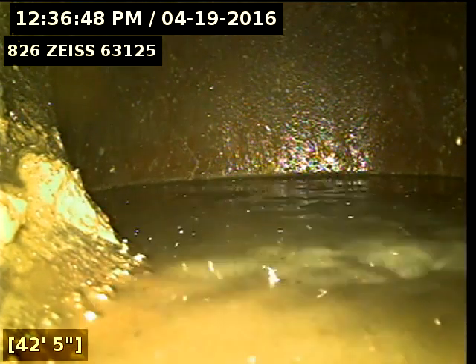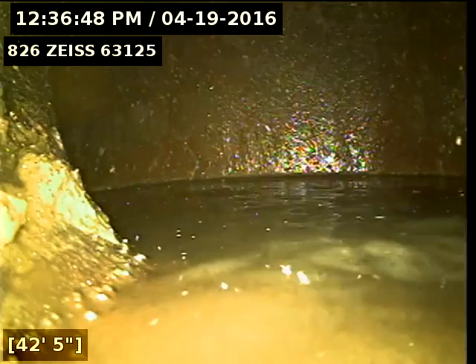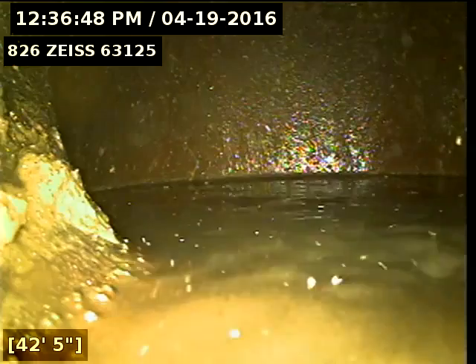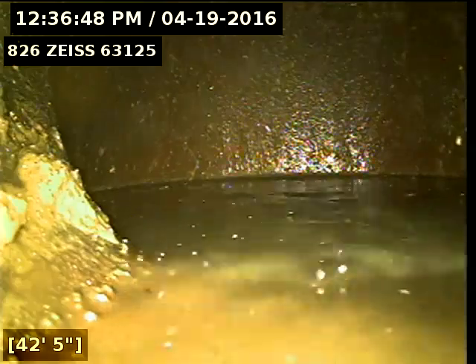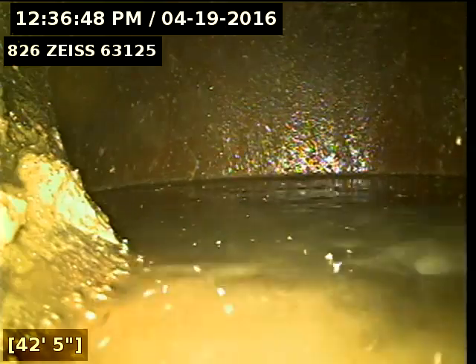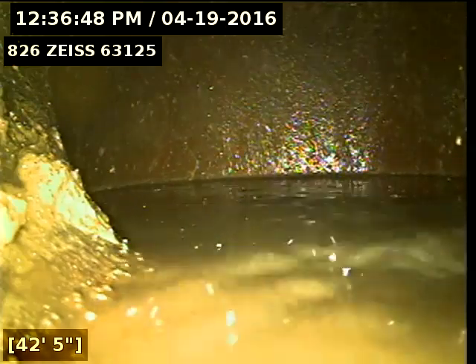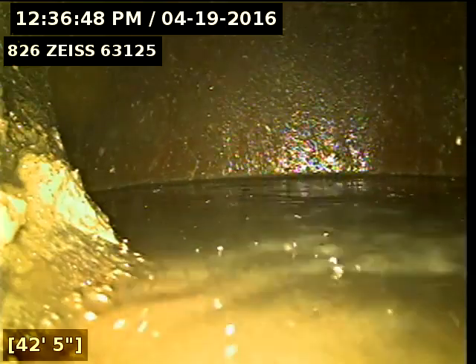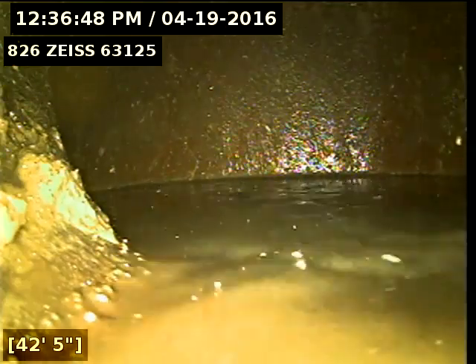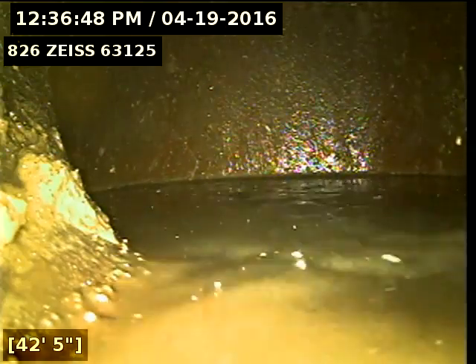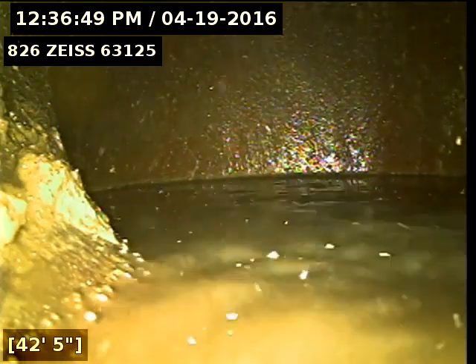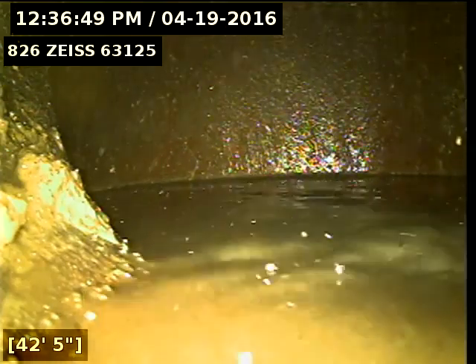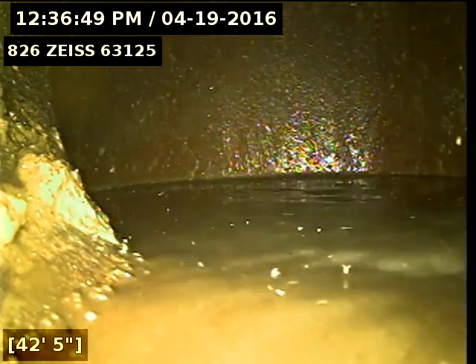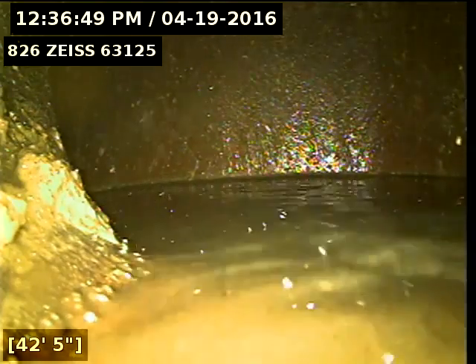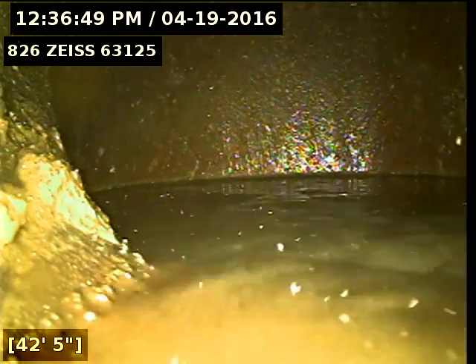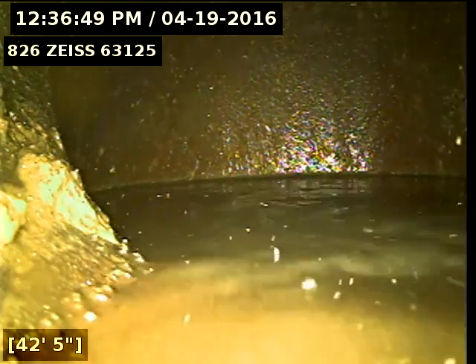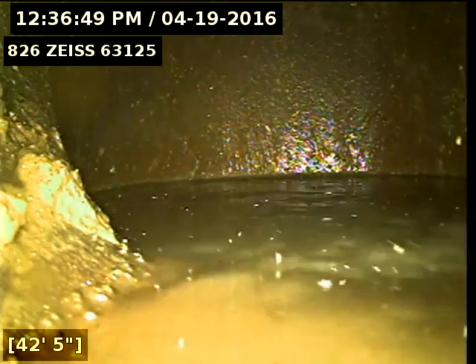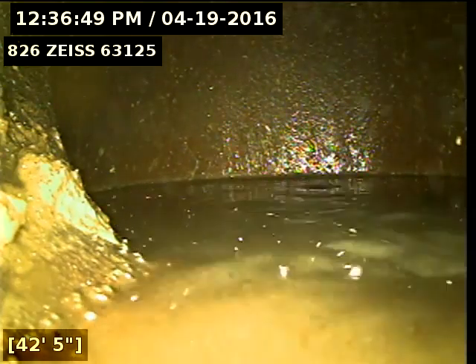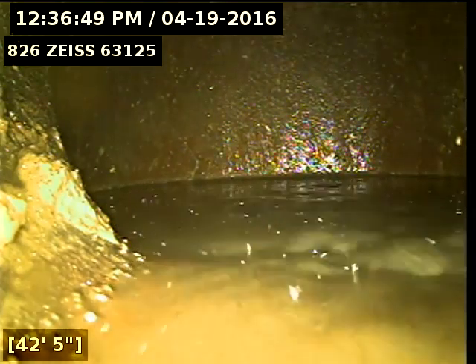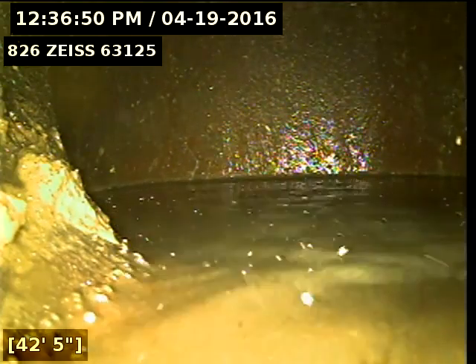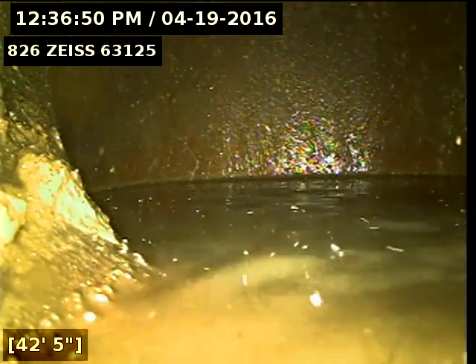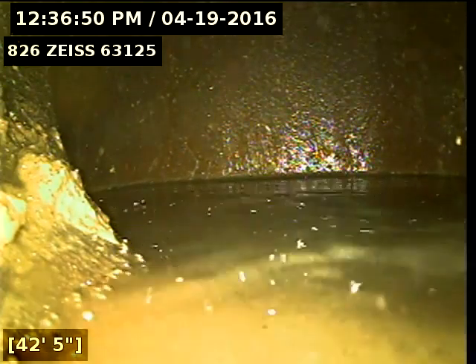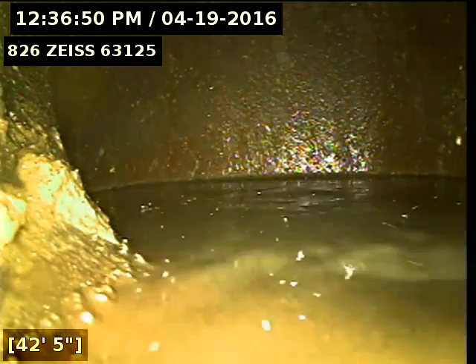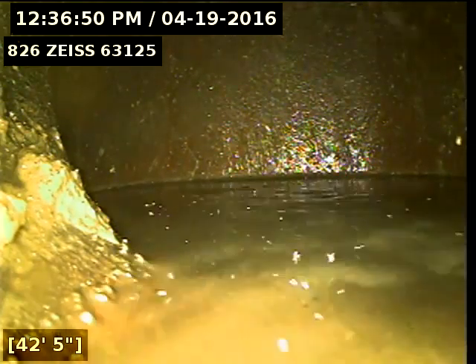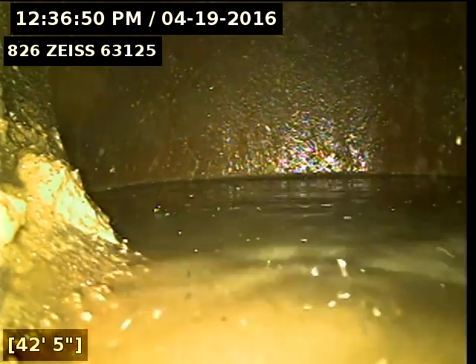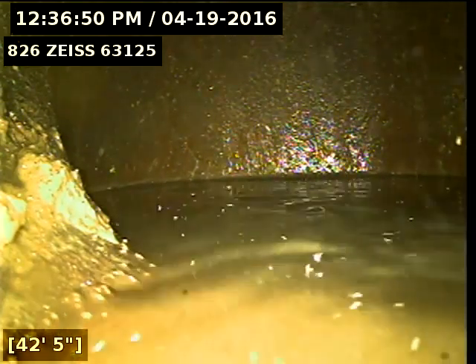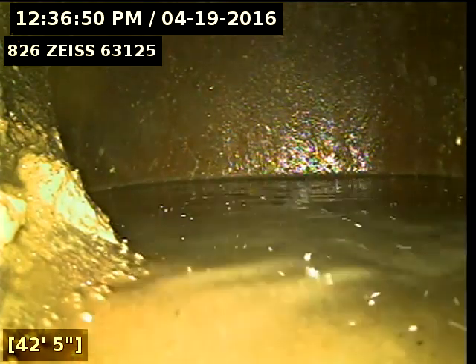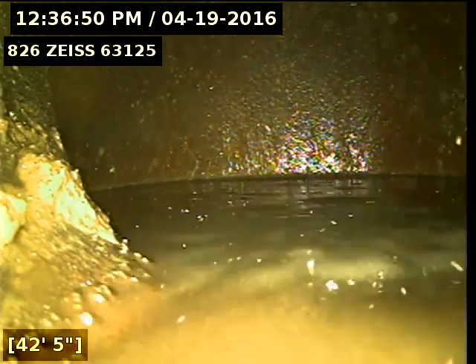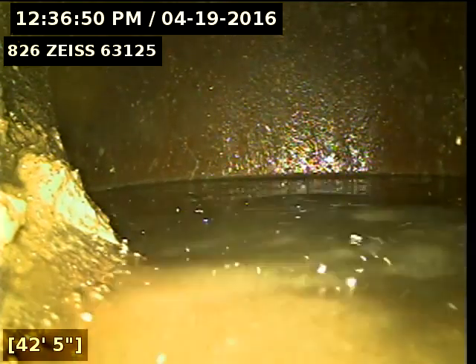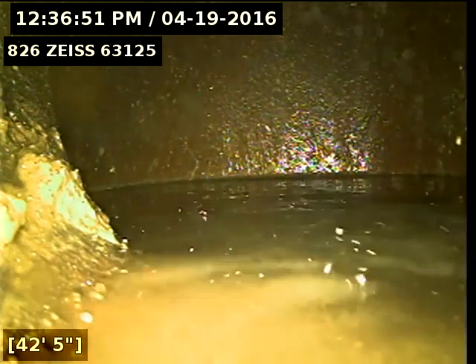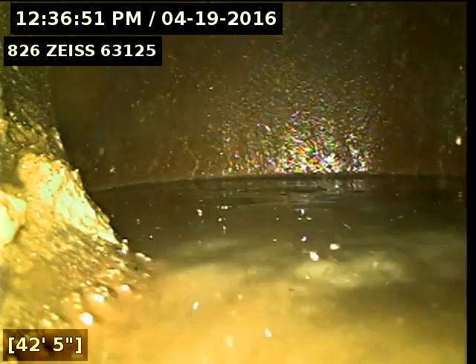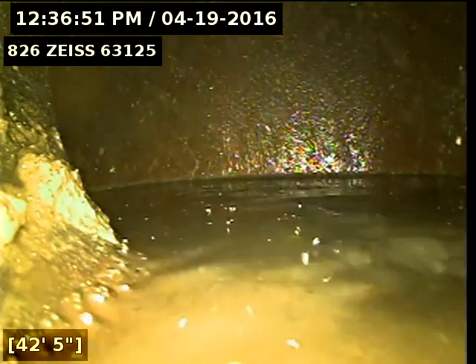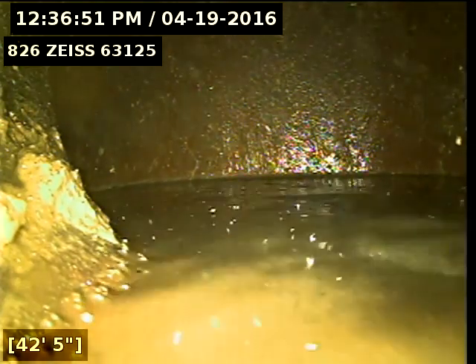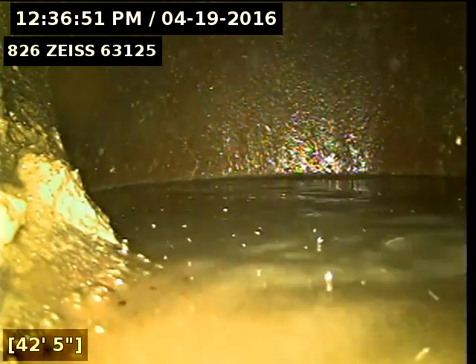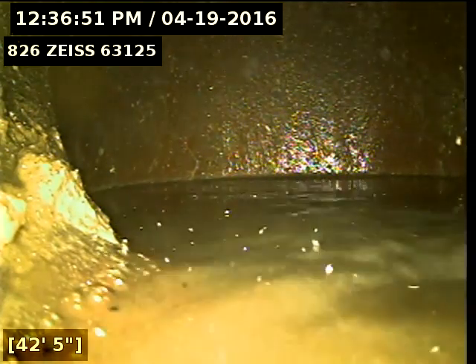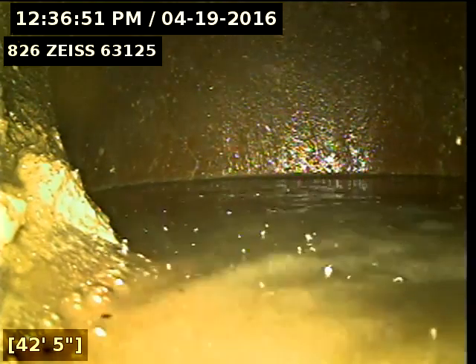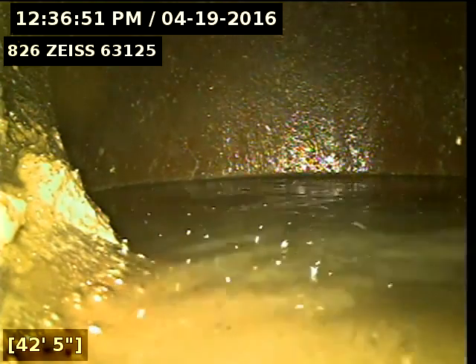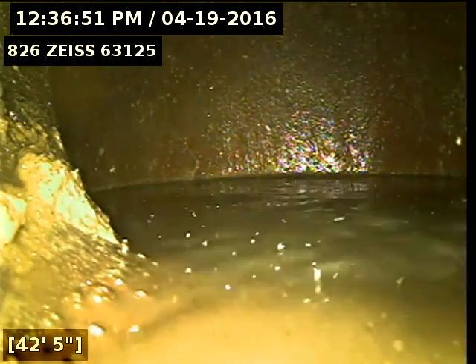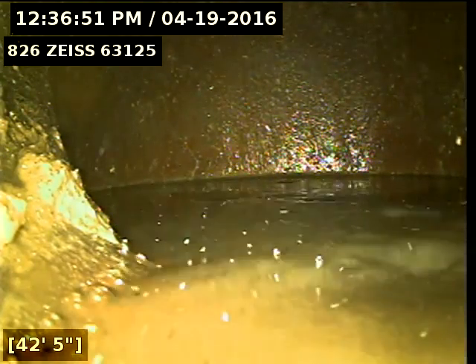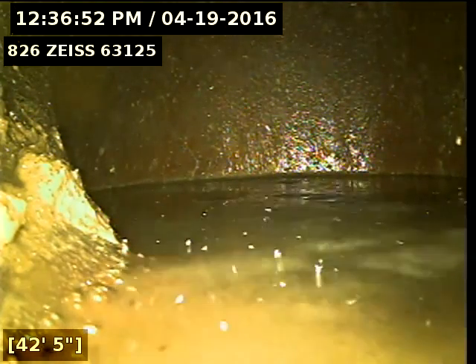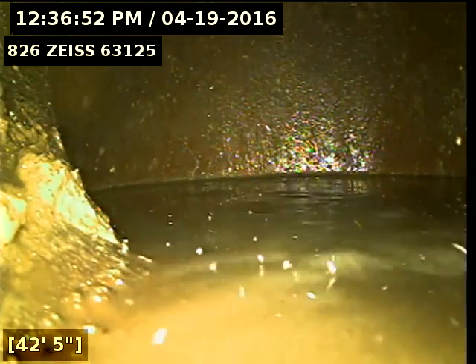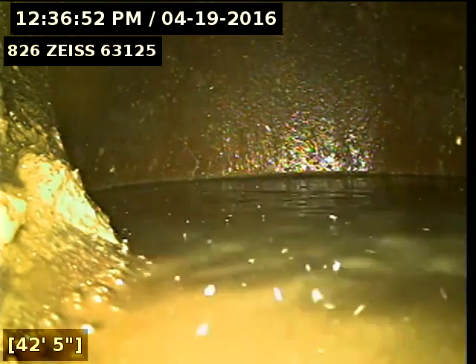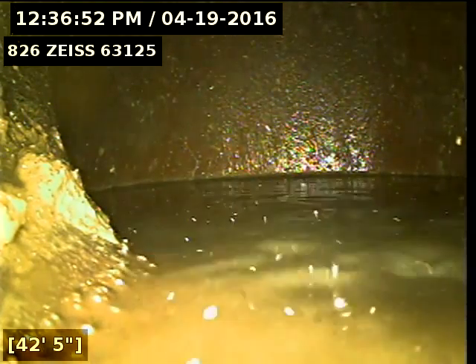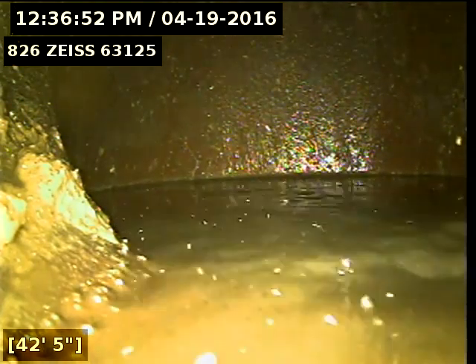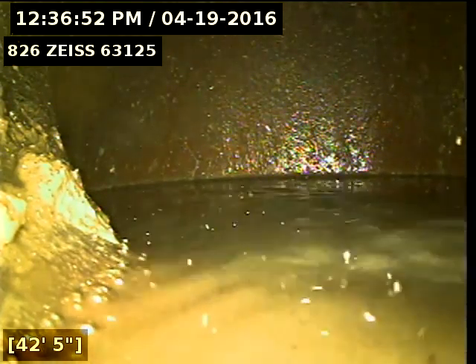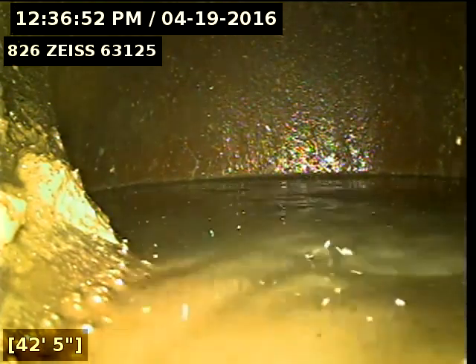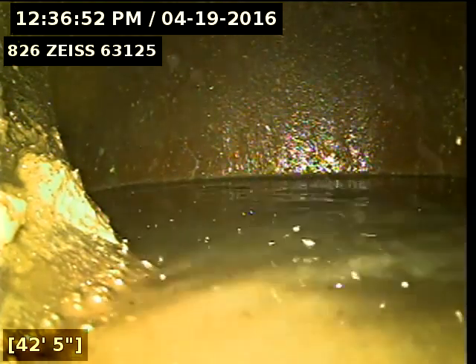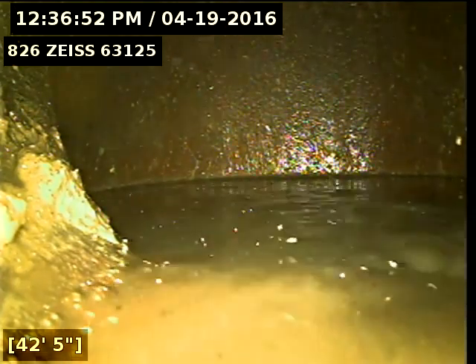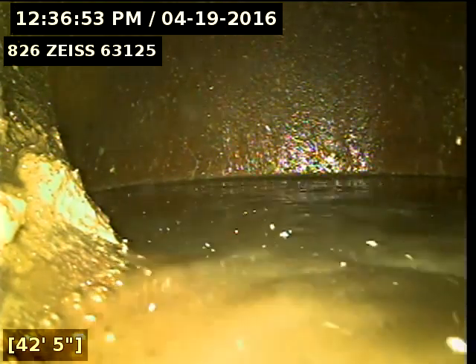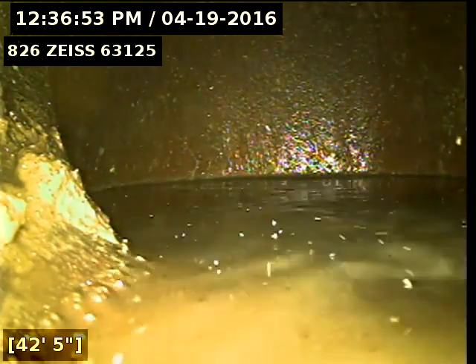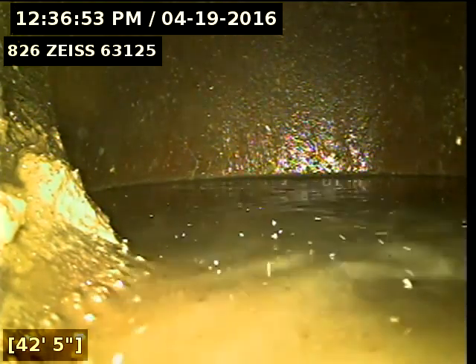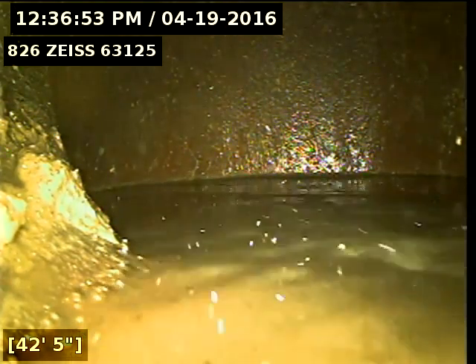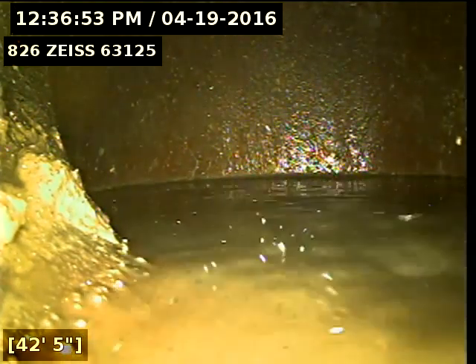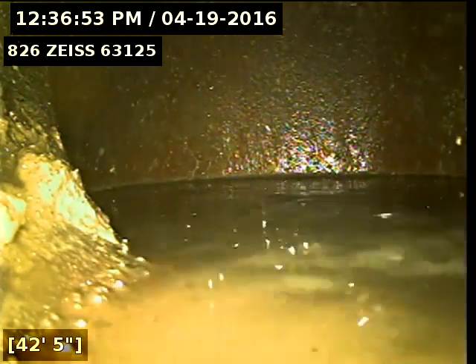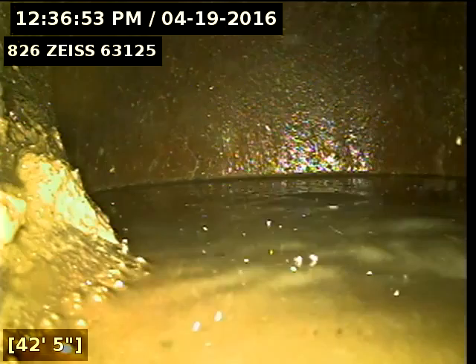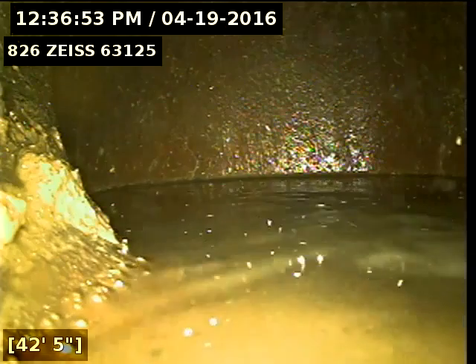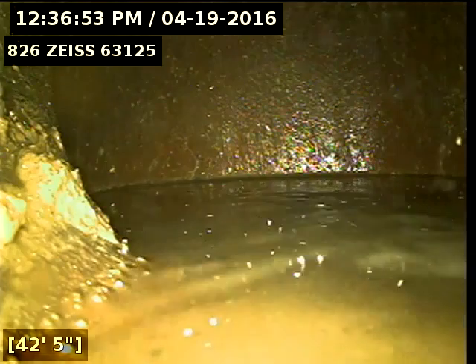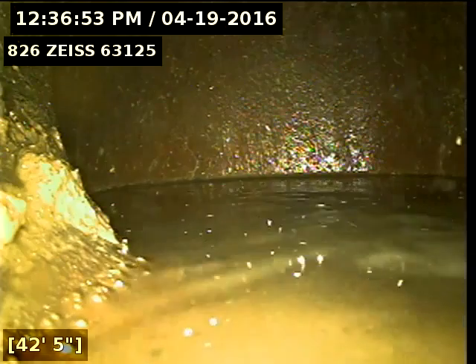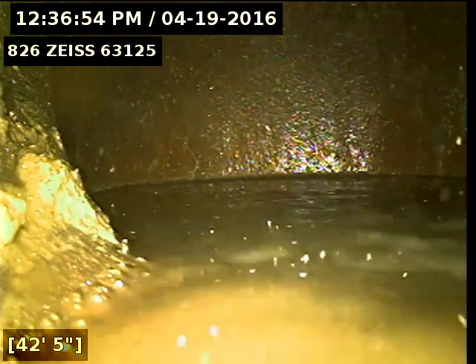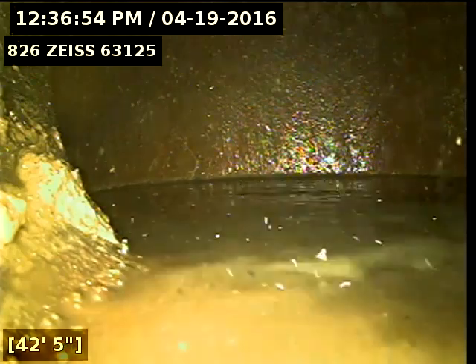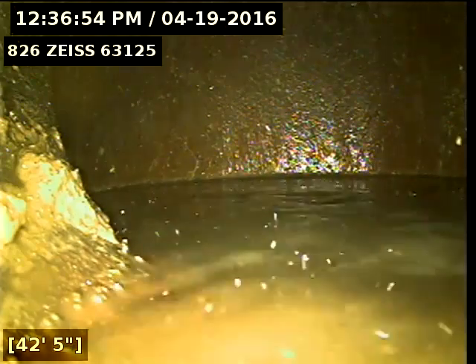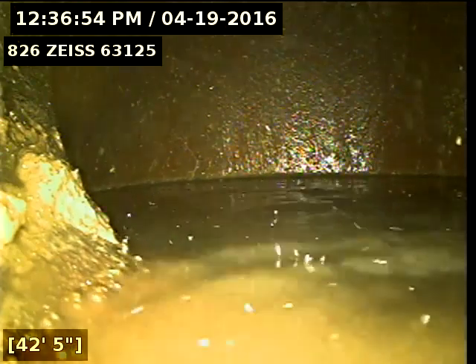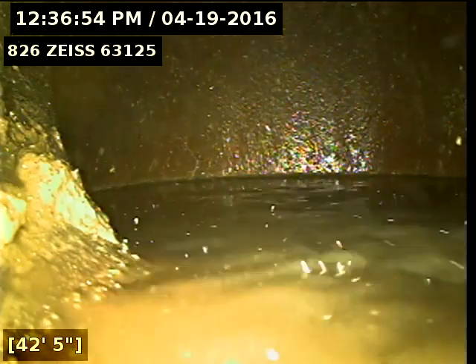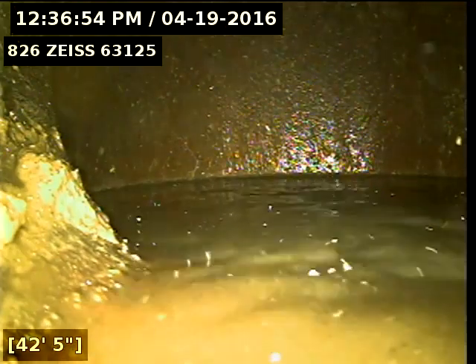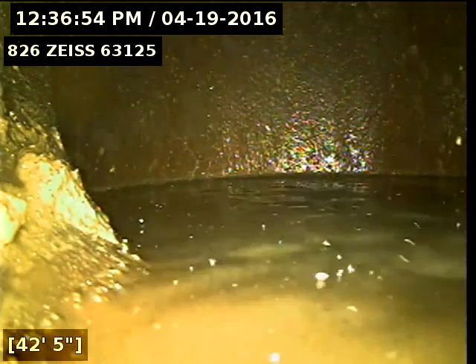Today is April 19th, 2016. I'm at 826 Zeiss, televising a sanitary sewer line from the 4-inch stack in the basement.